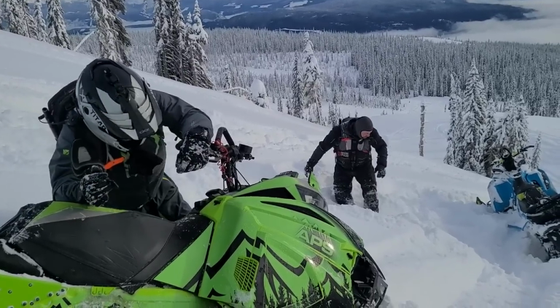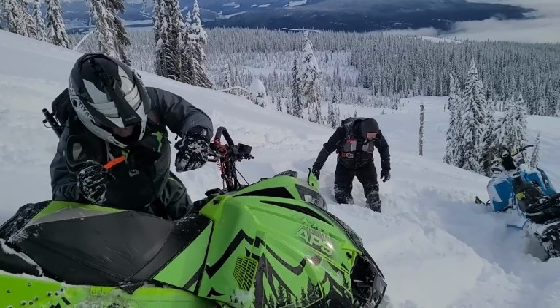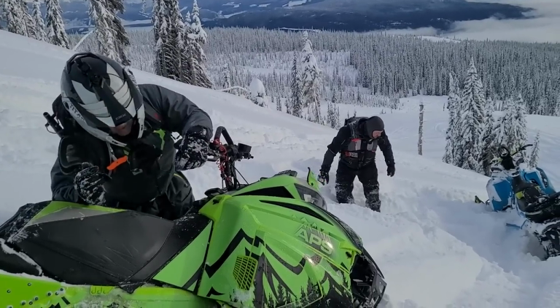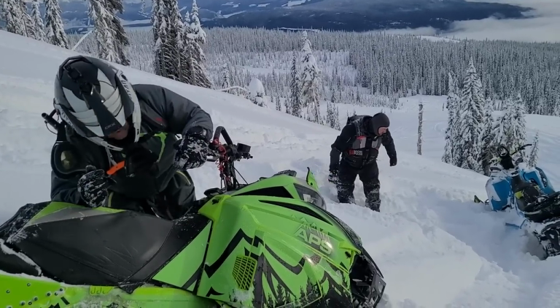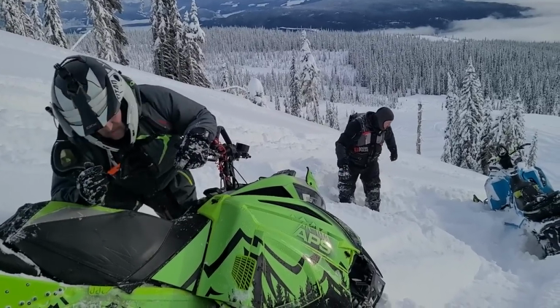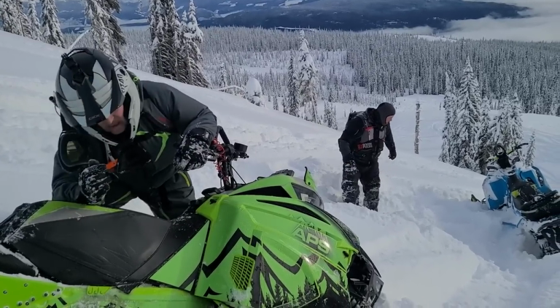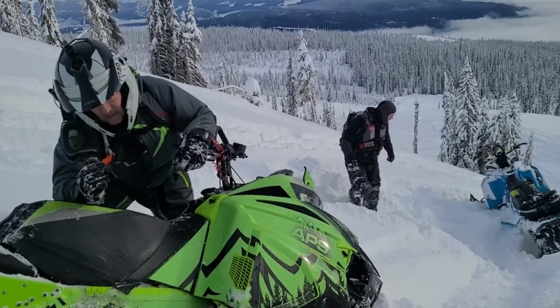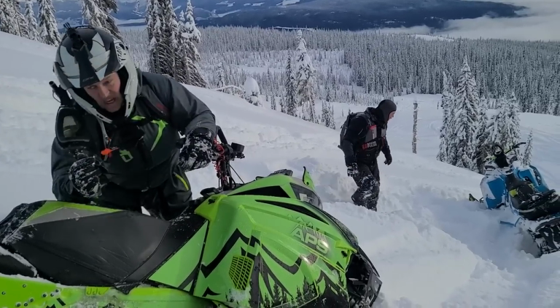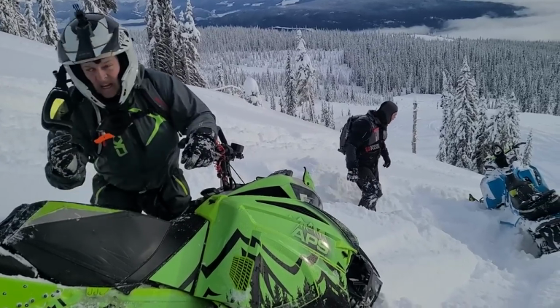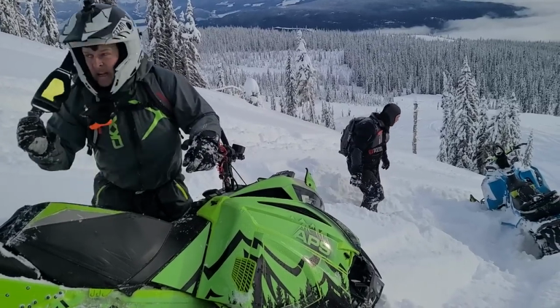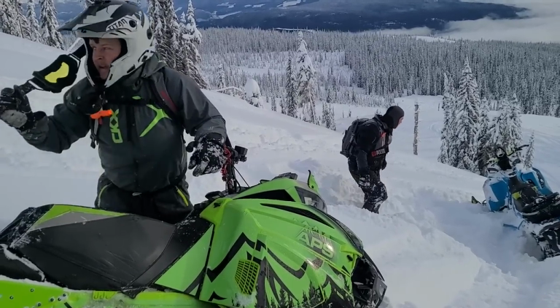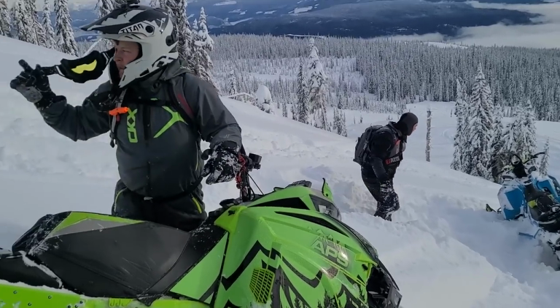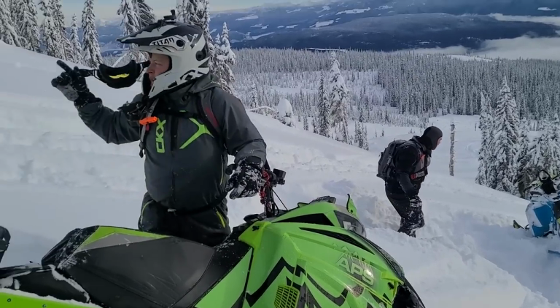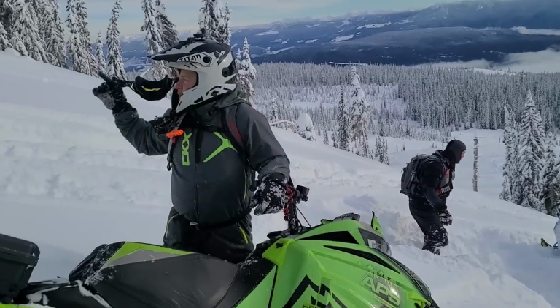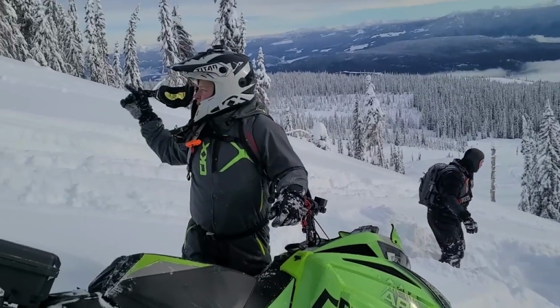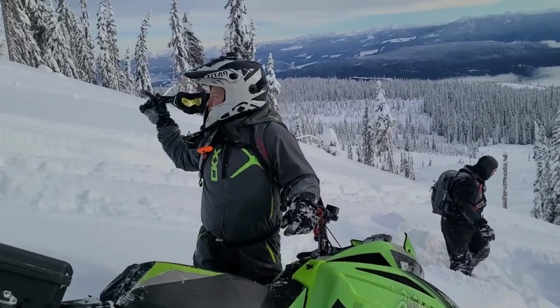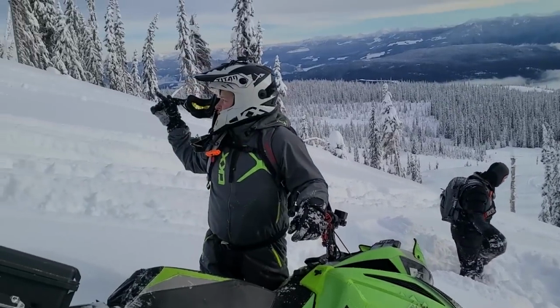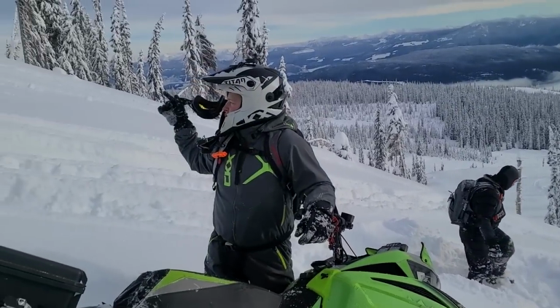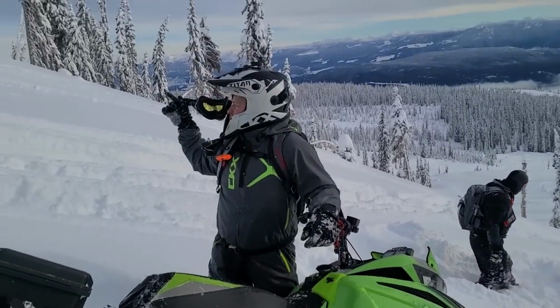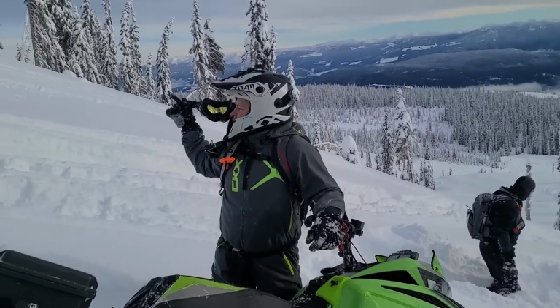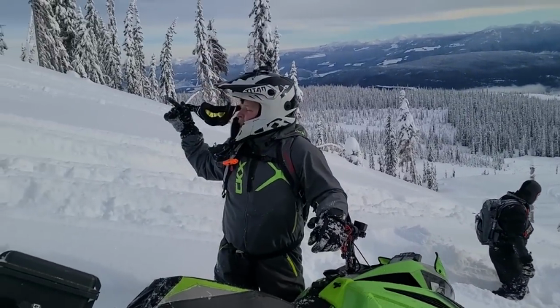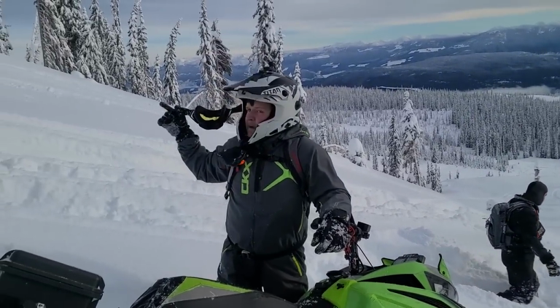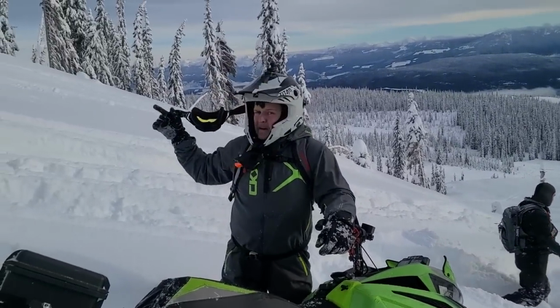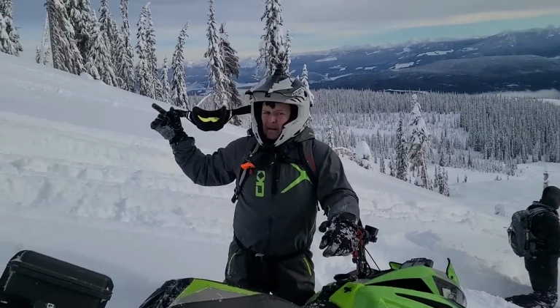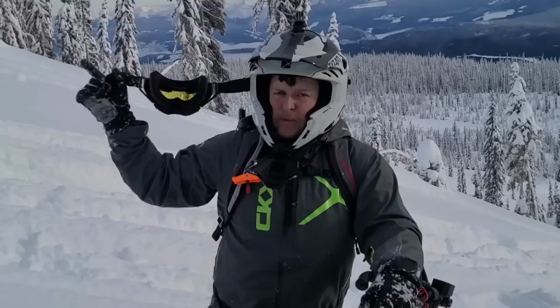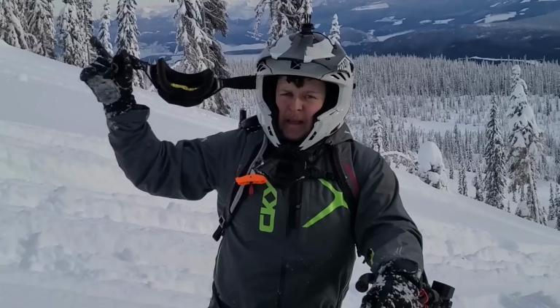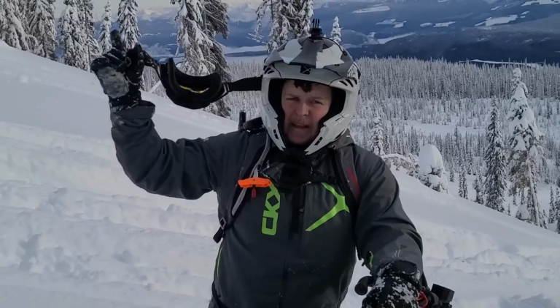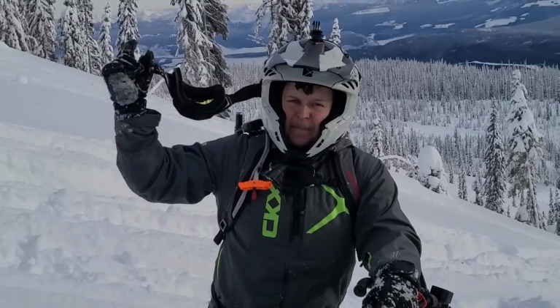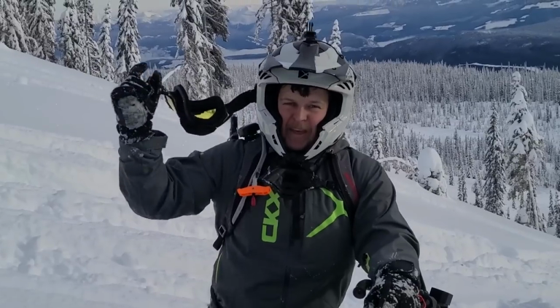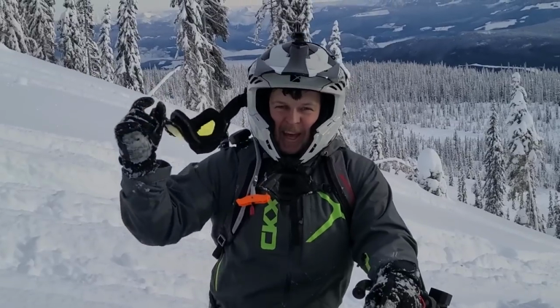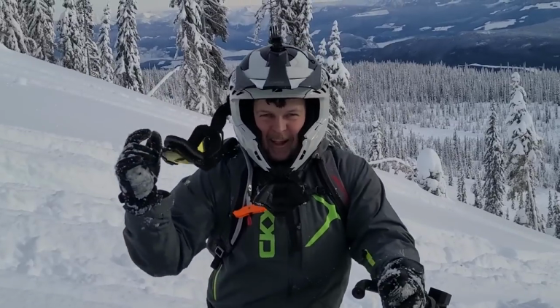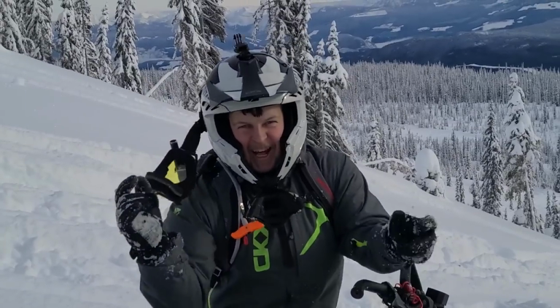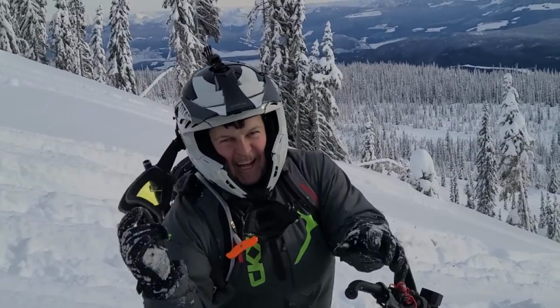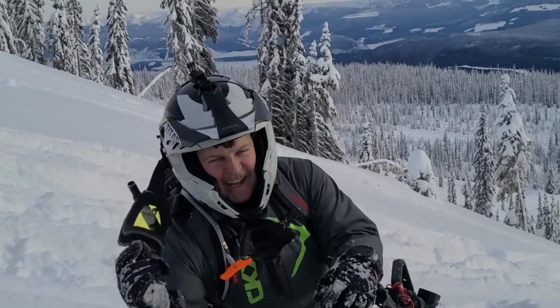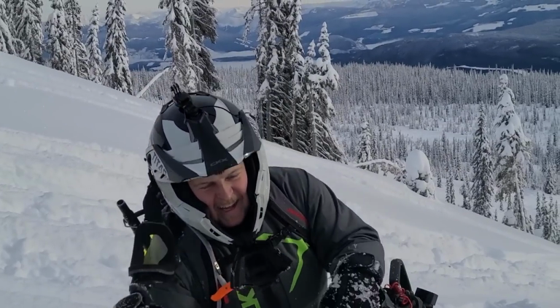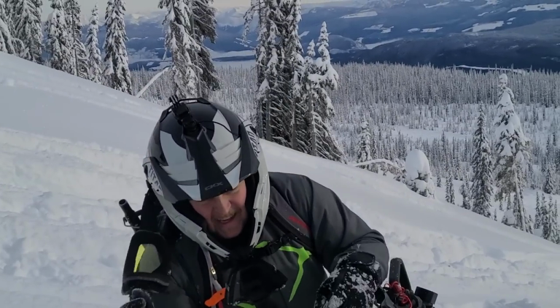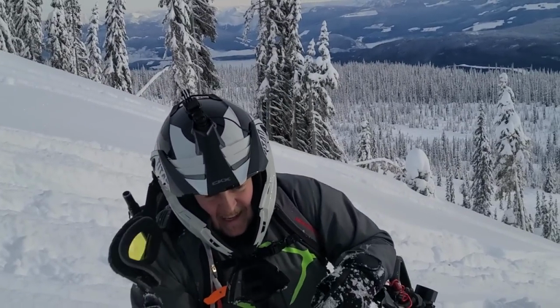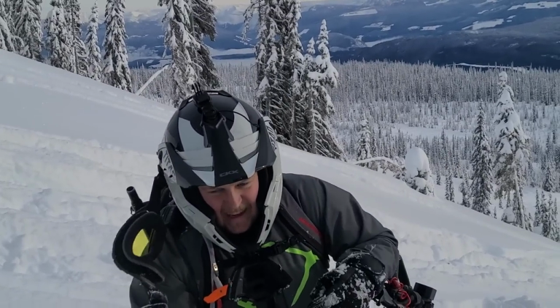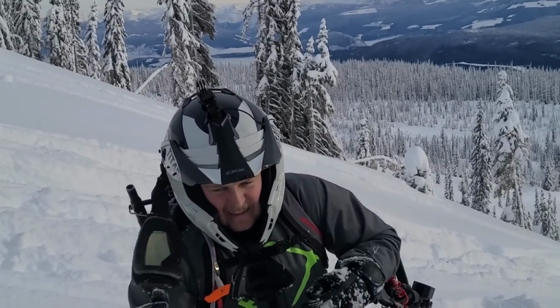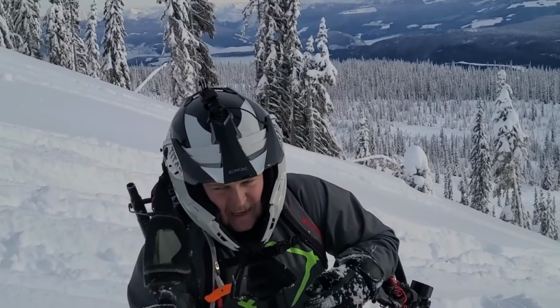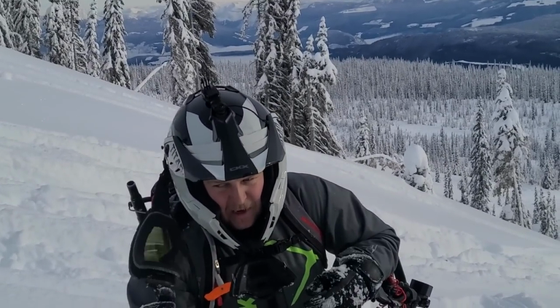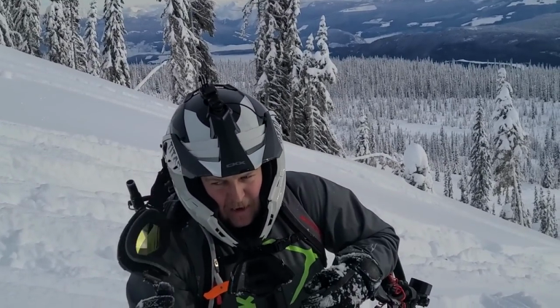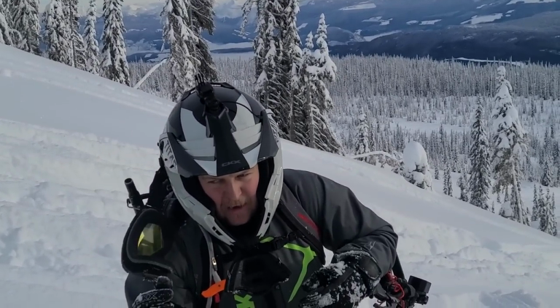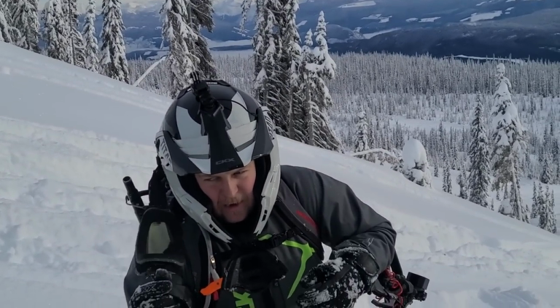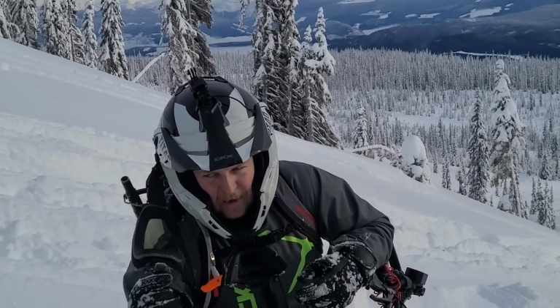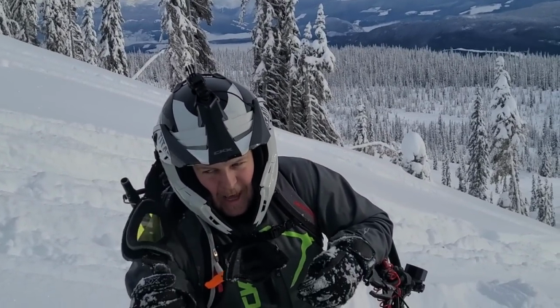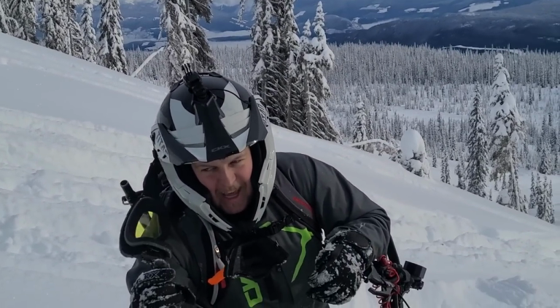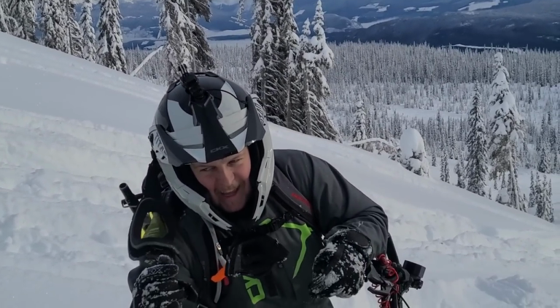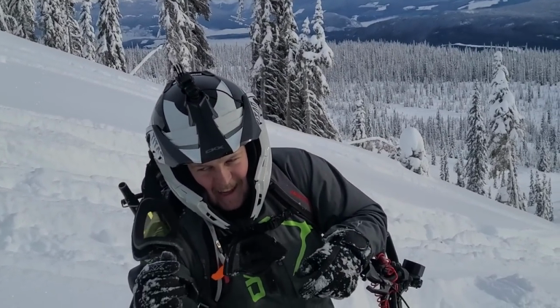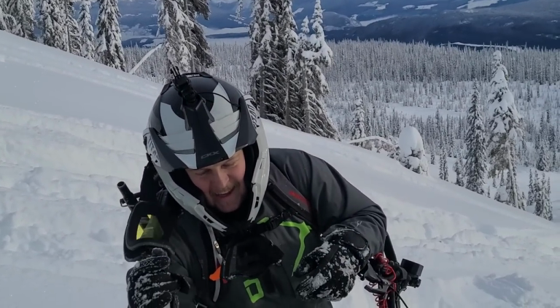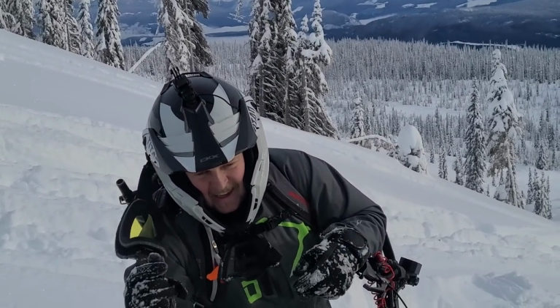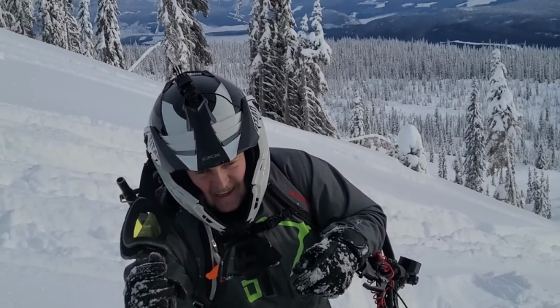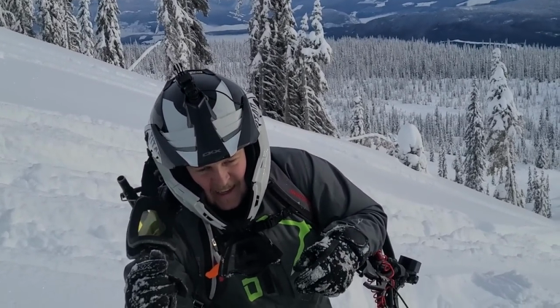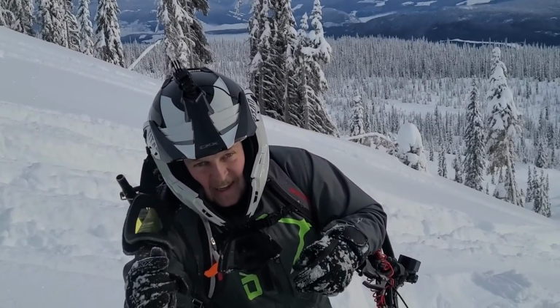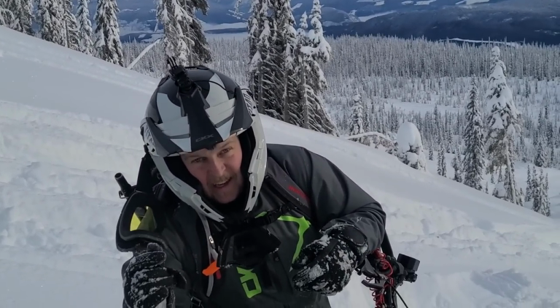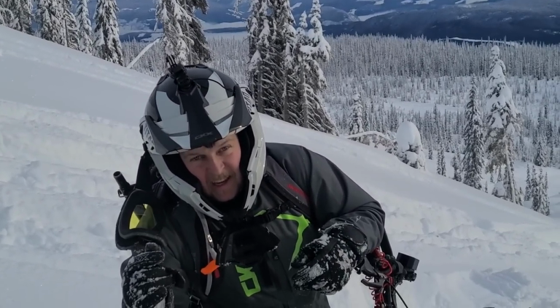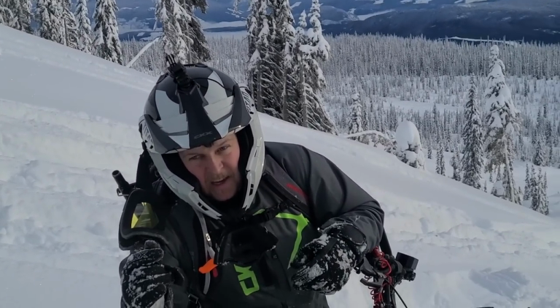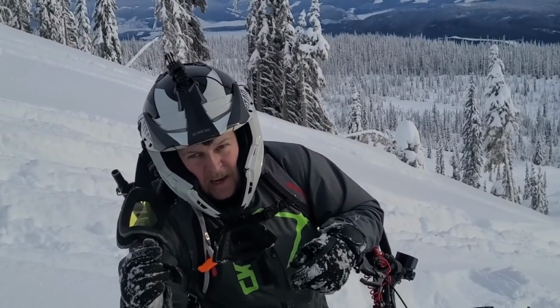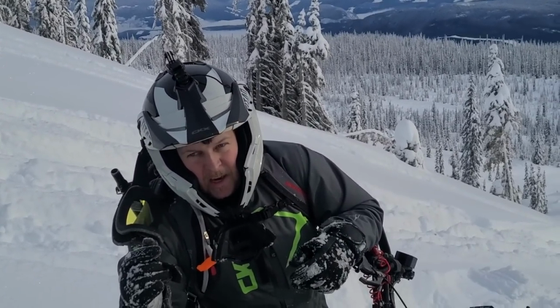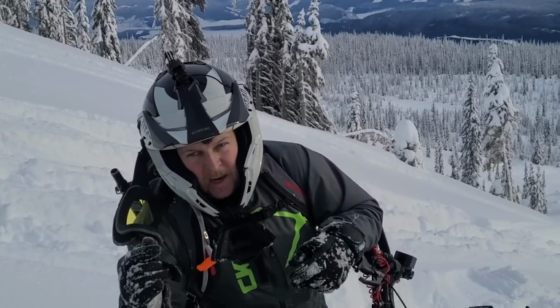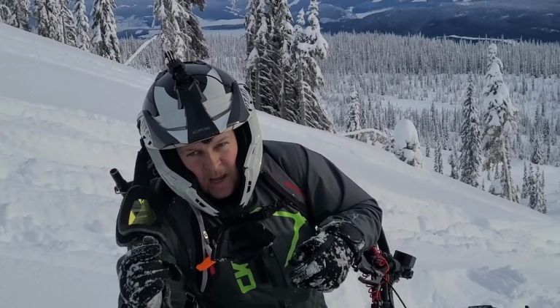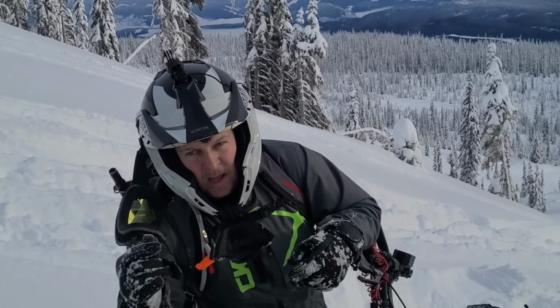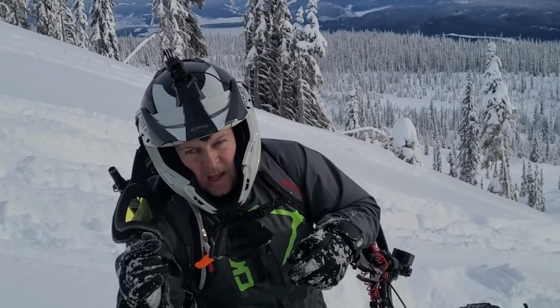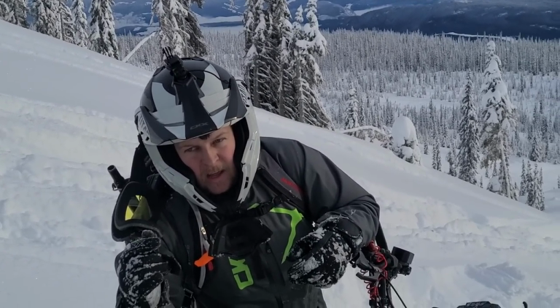I felt something under my track when I was wheeling up the hill. Apparently in here is just full of bumps - that's what we heard.